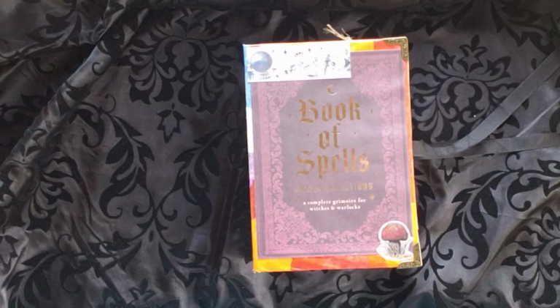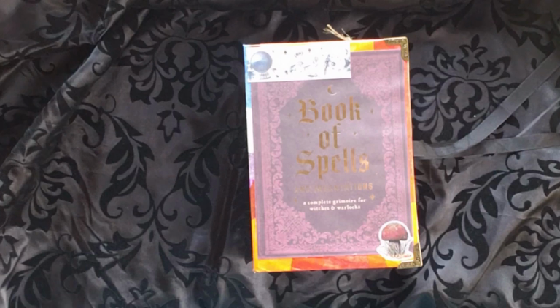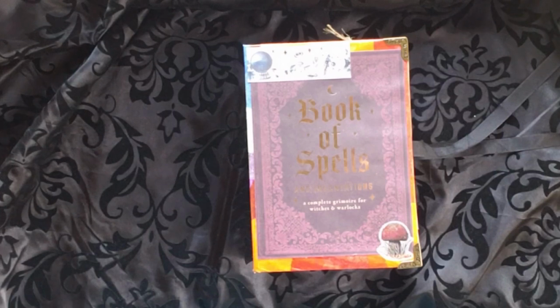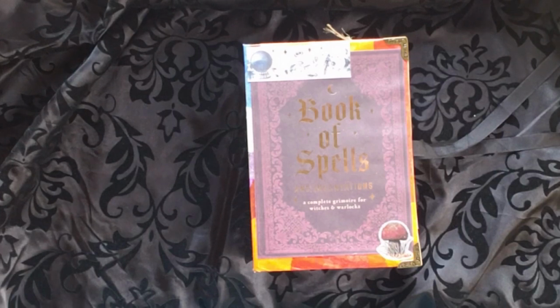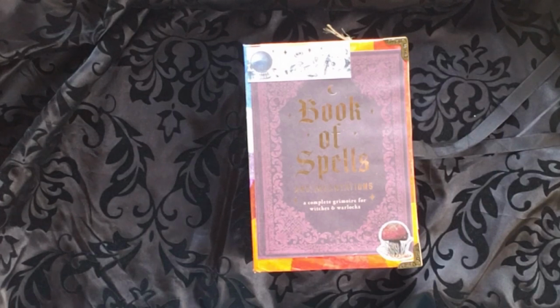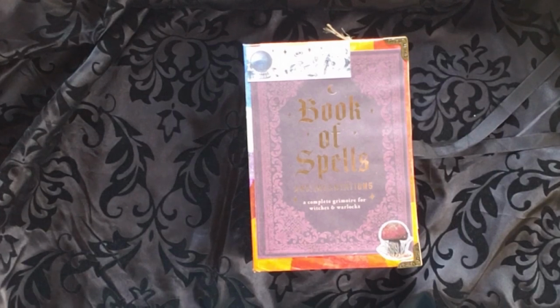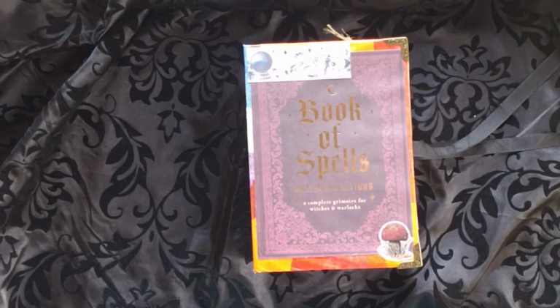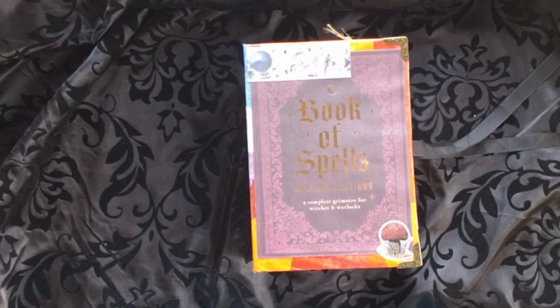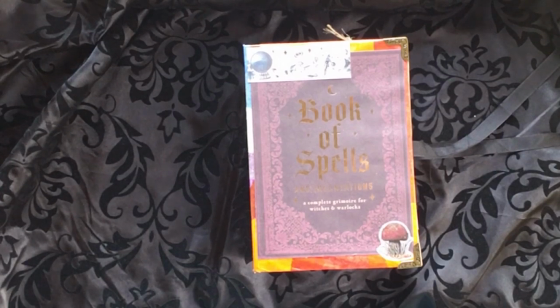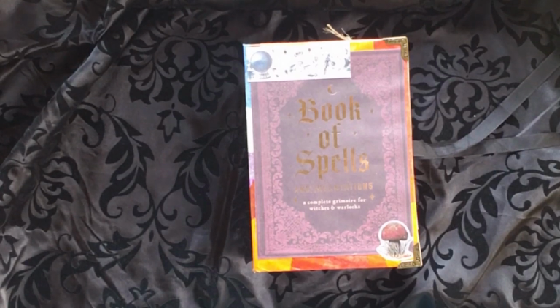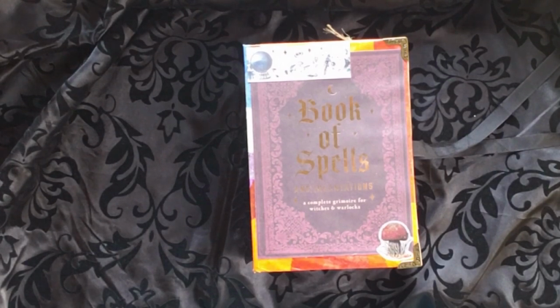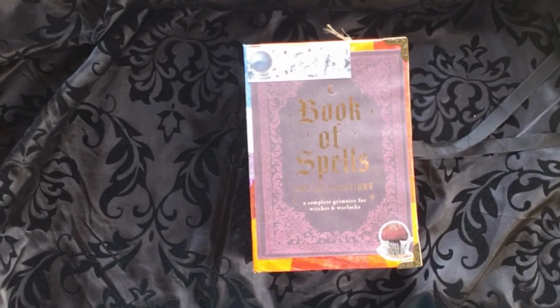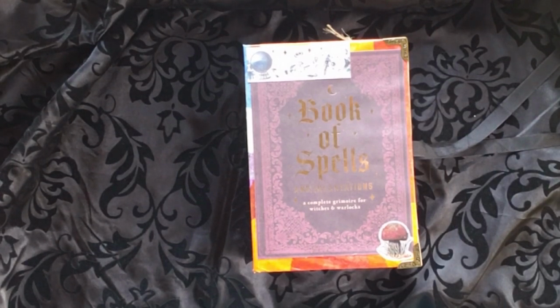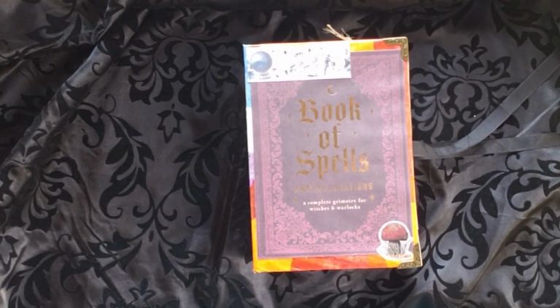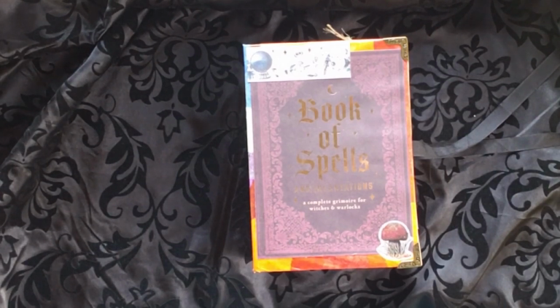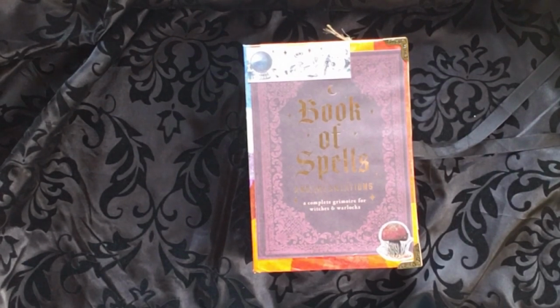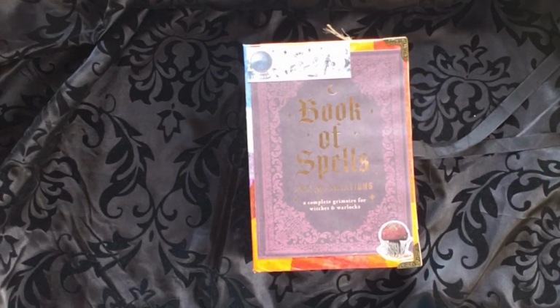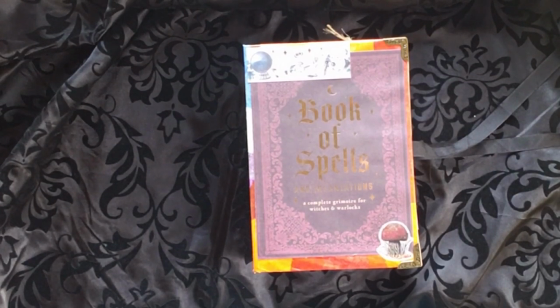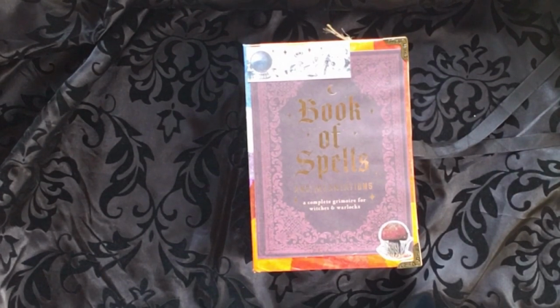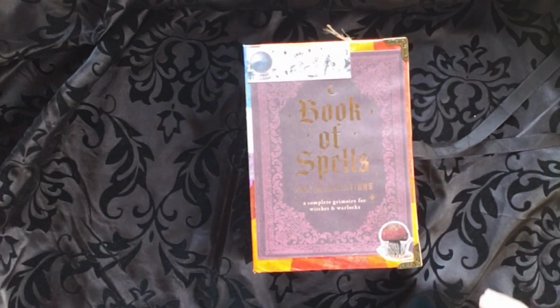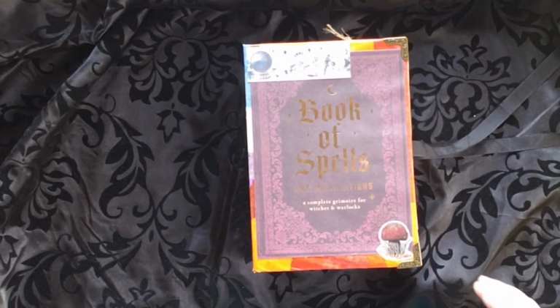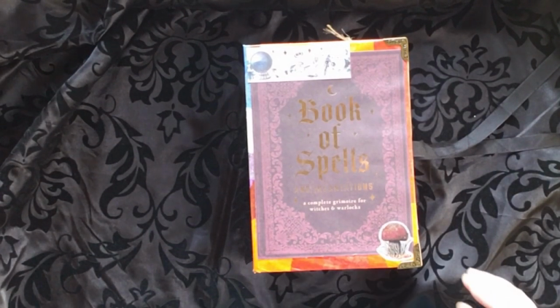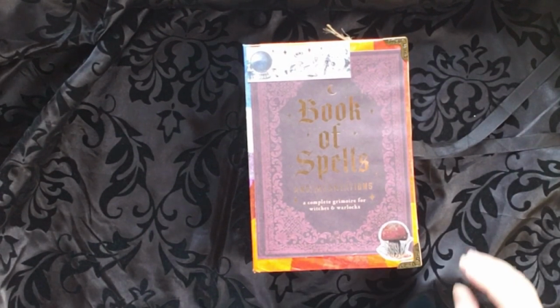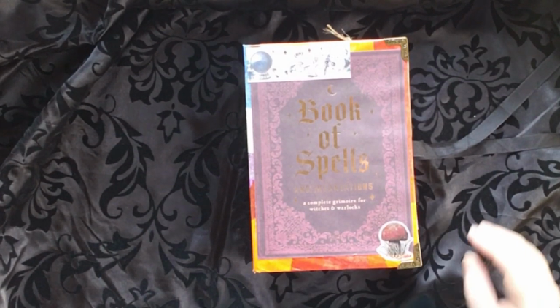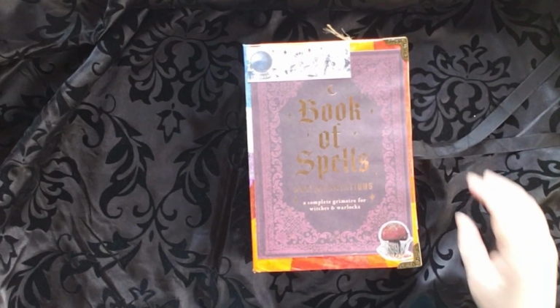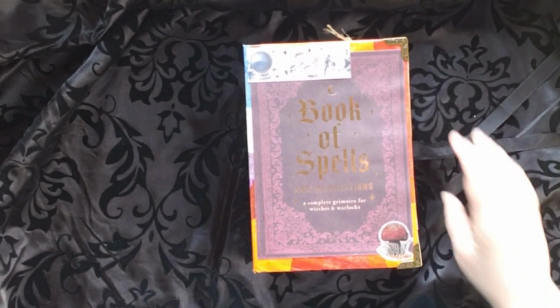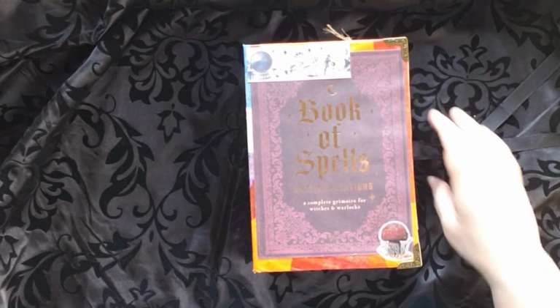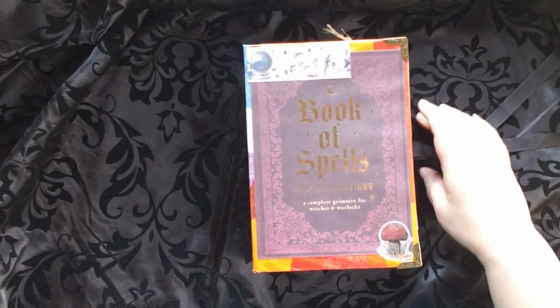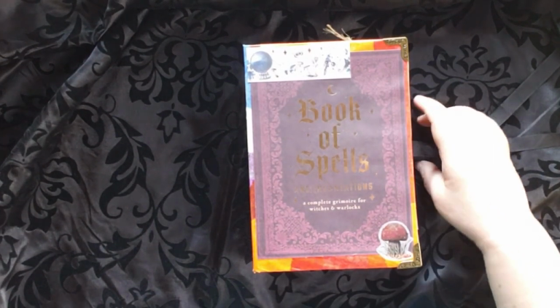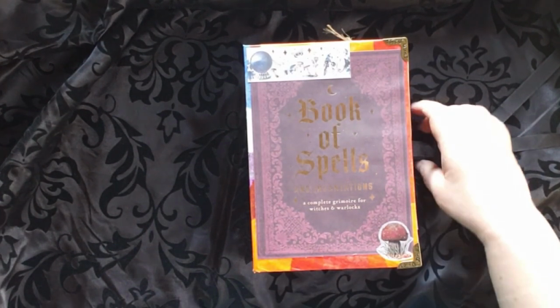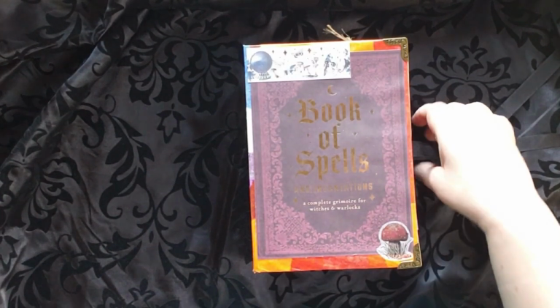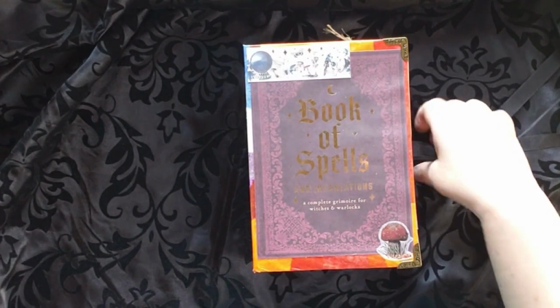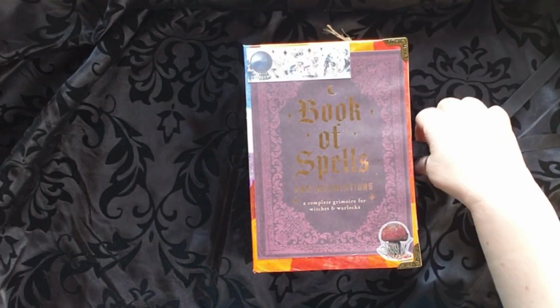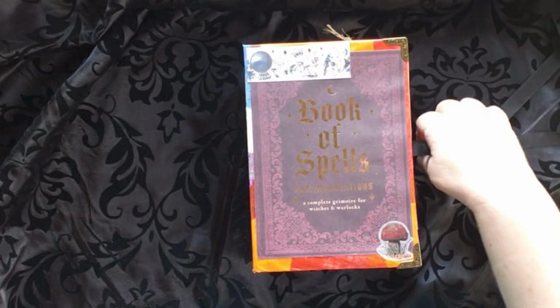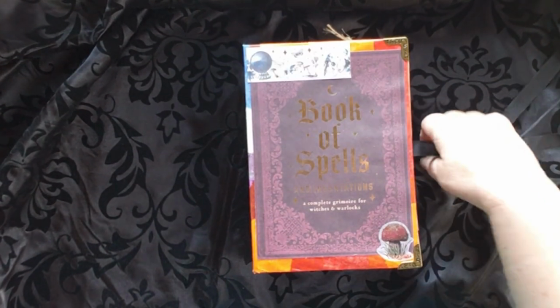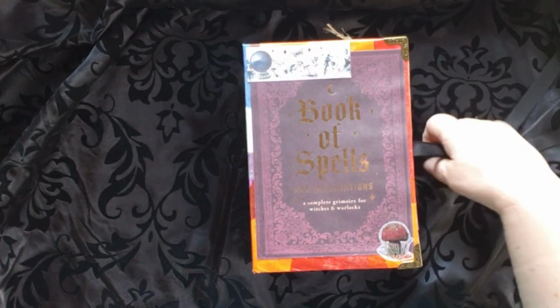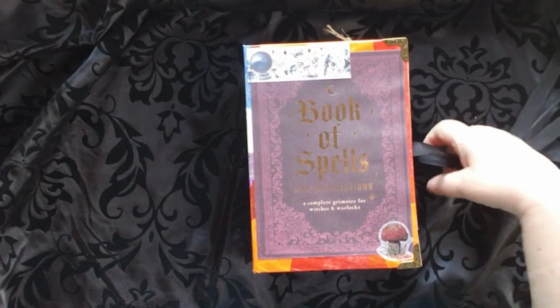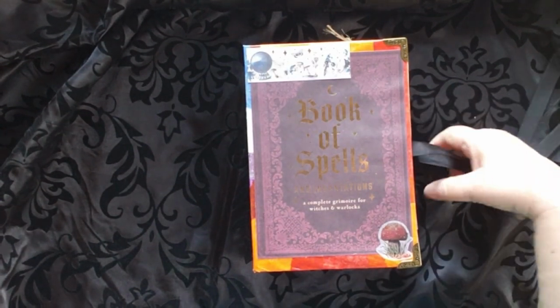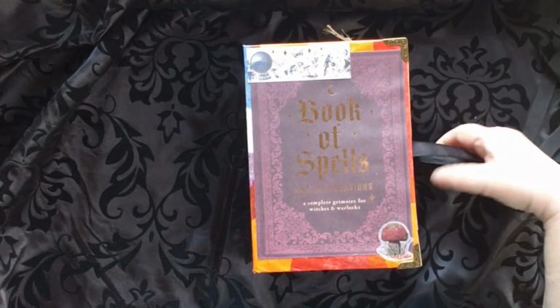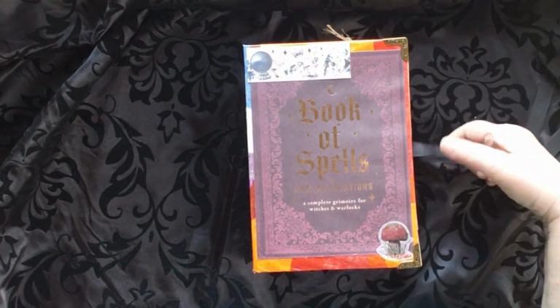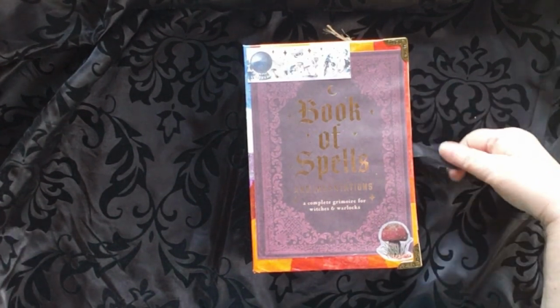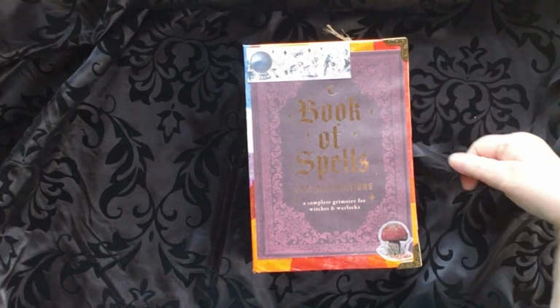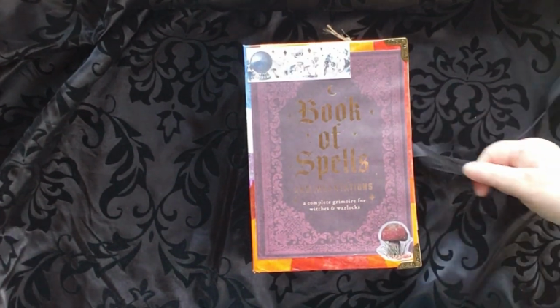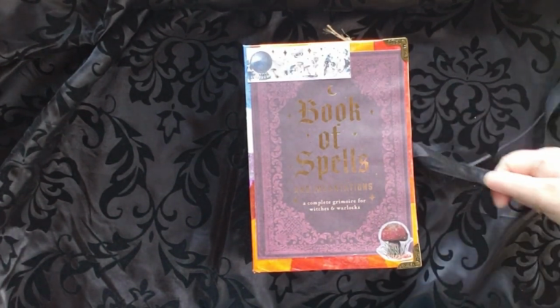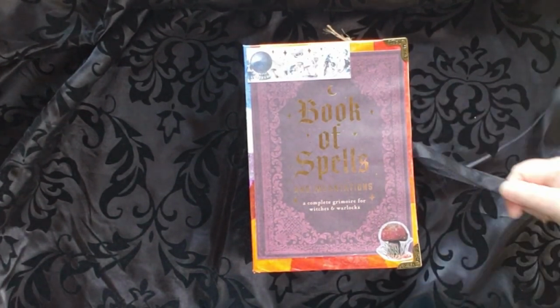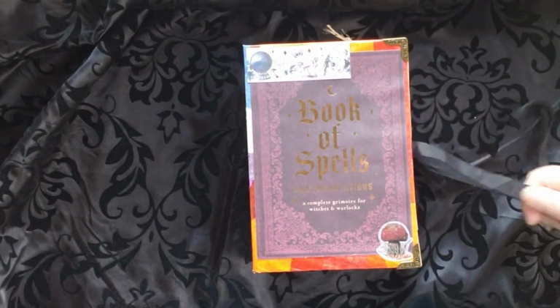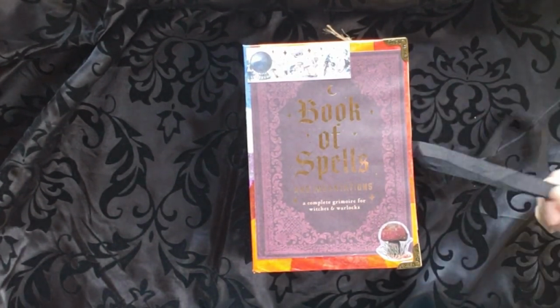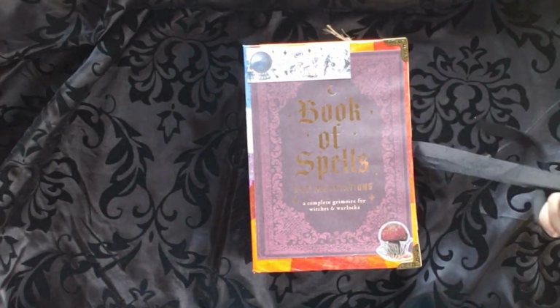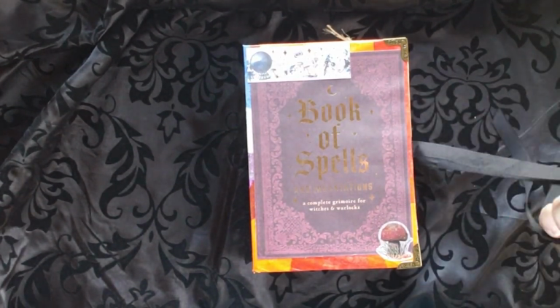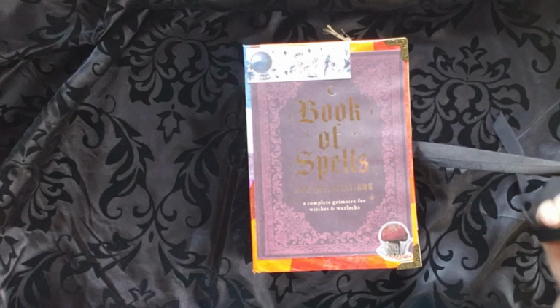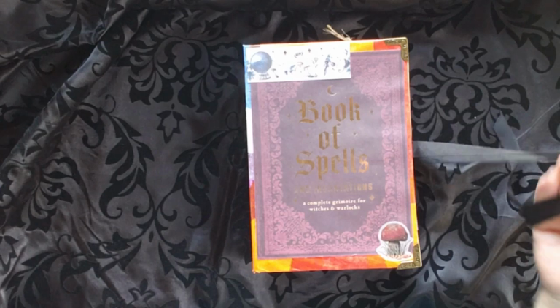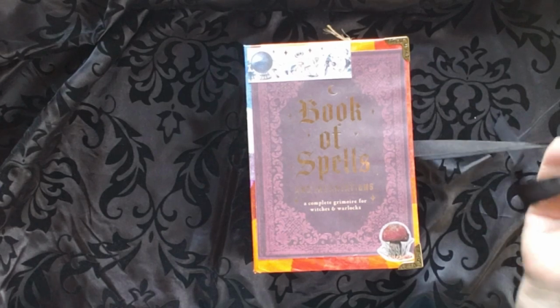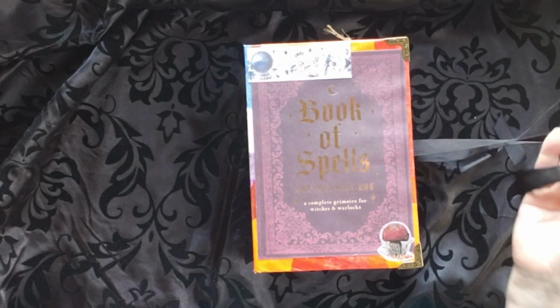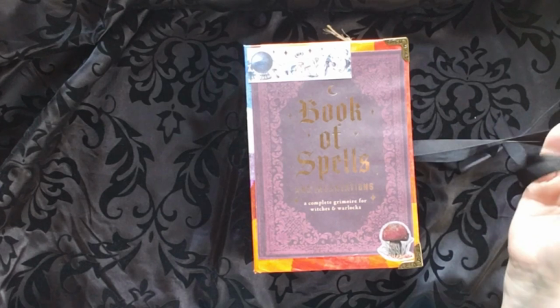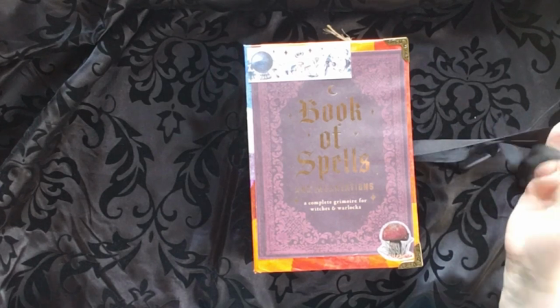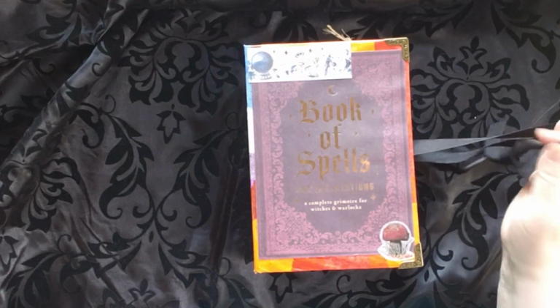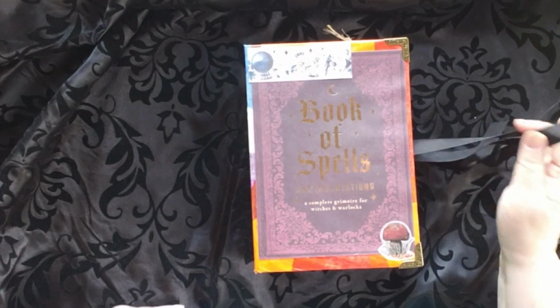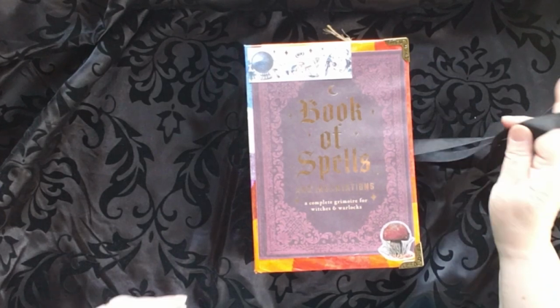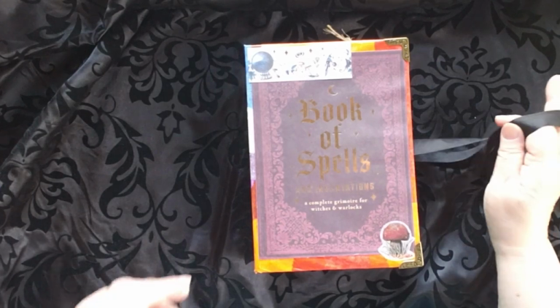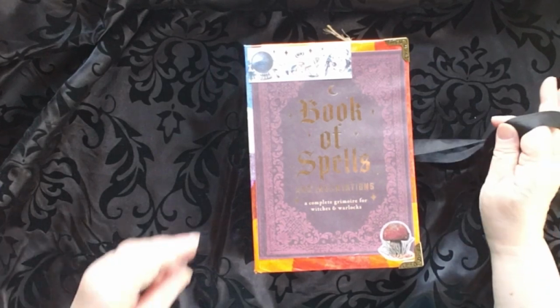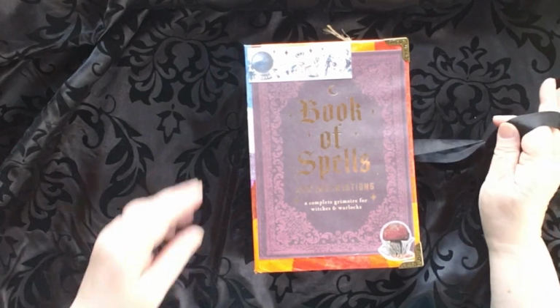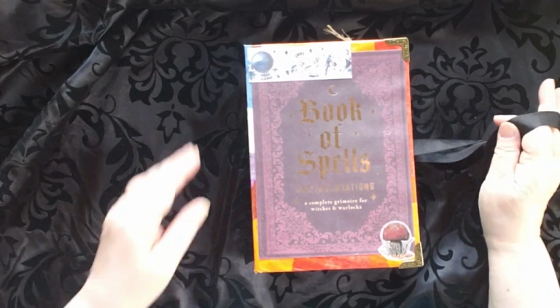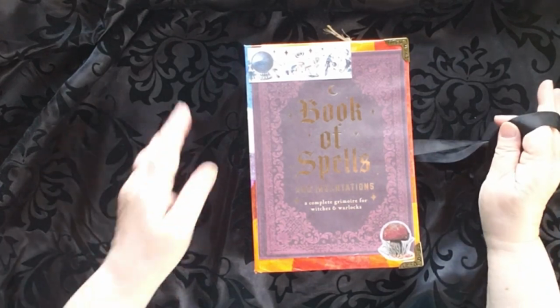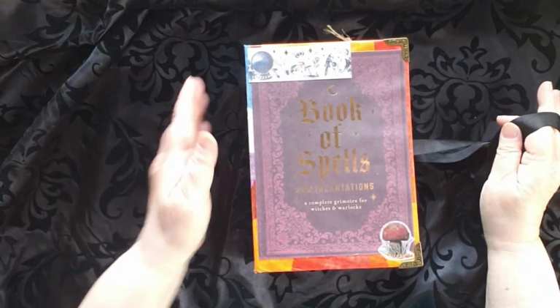Hello, this is Cindy and welcome to my channel. Today I am showing you my book of spells.